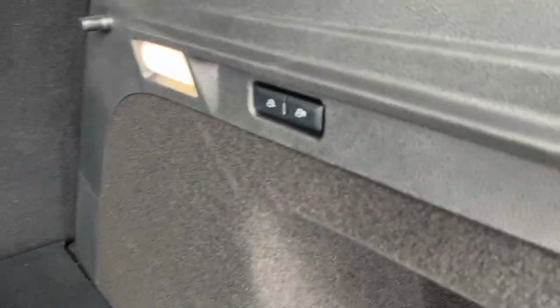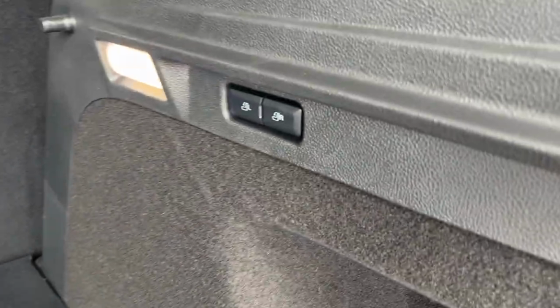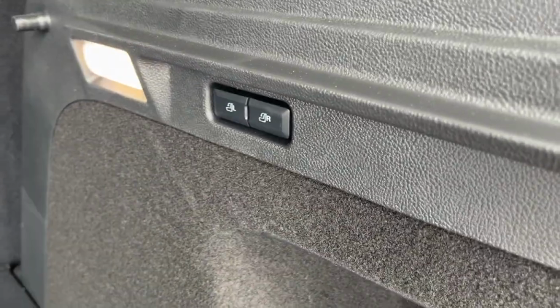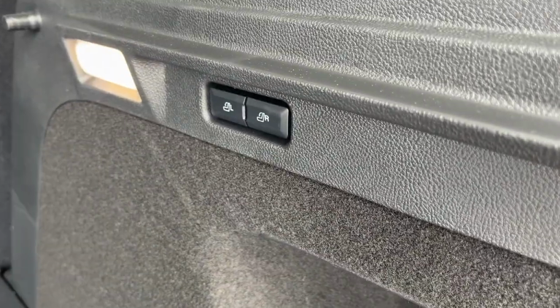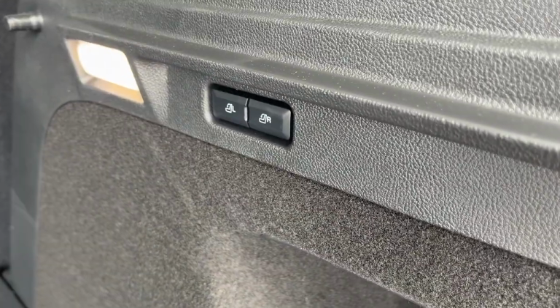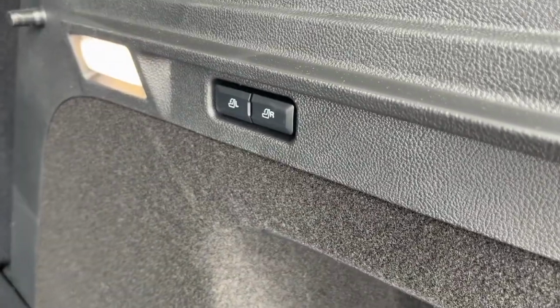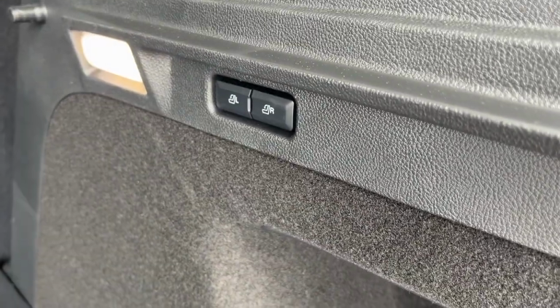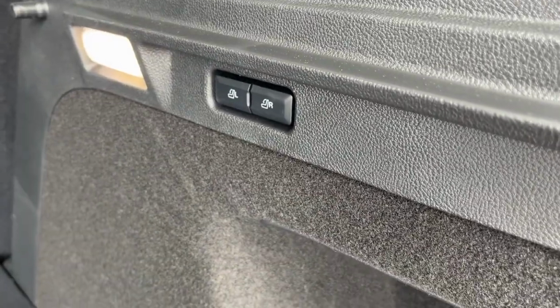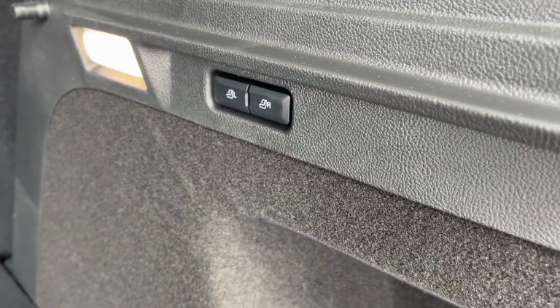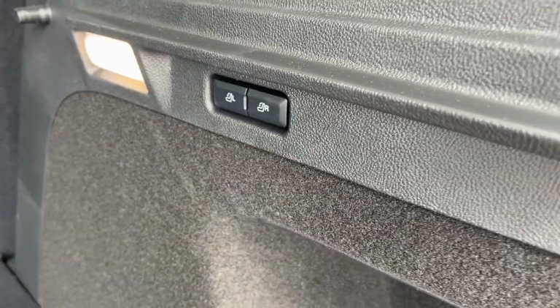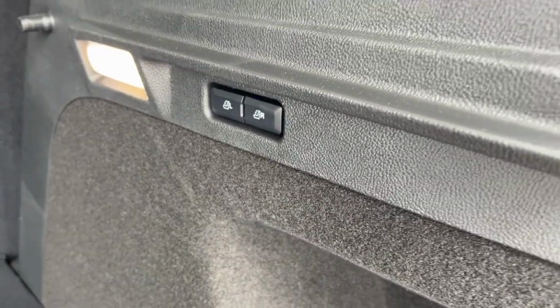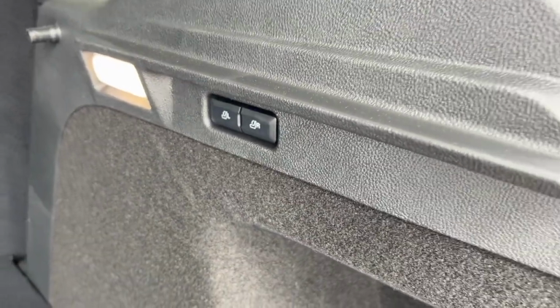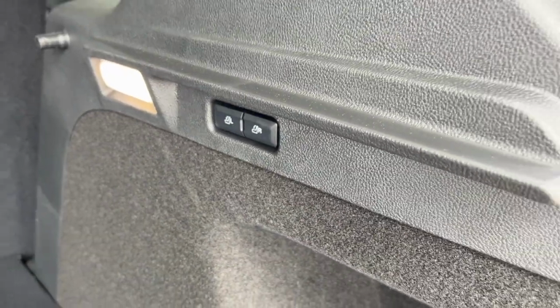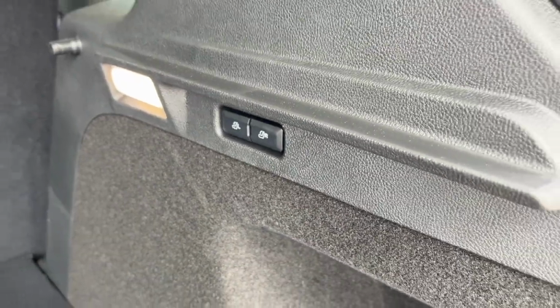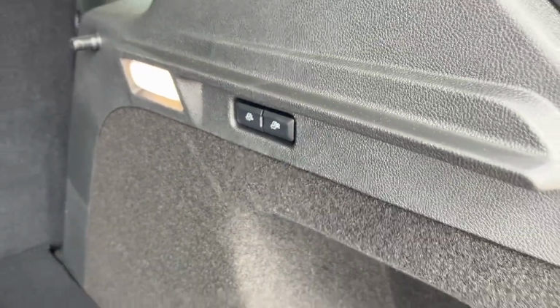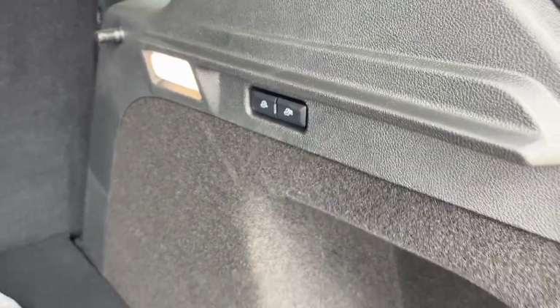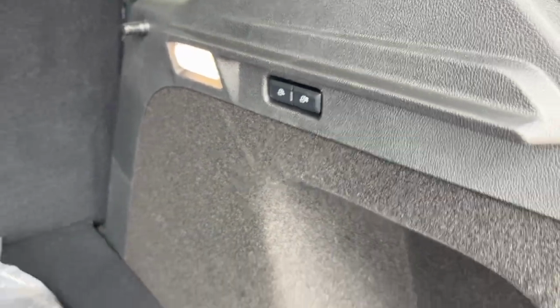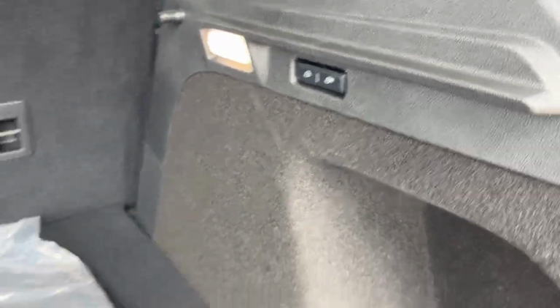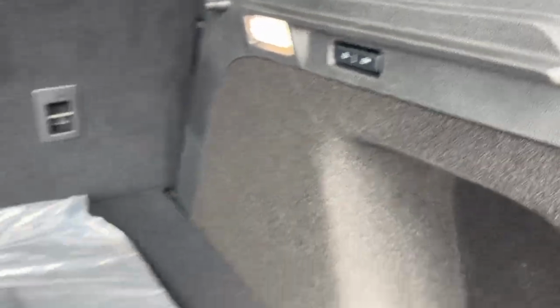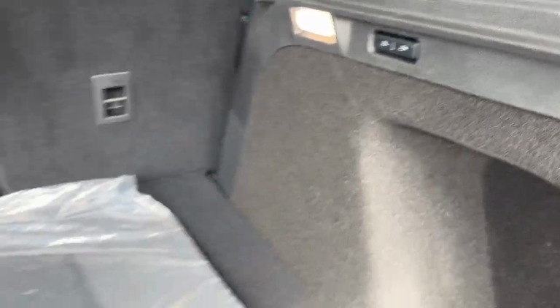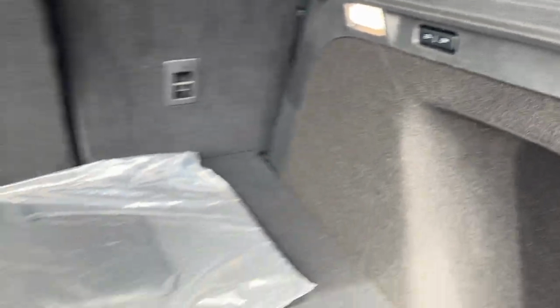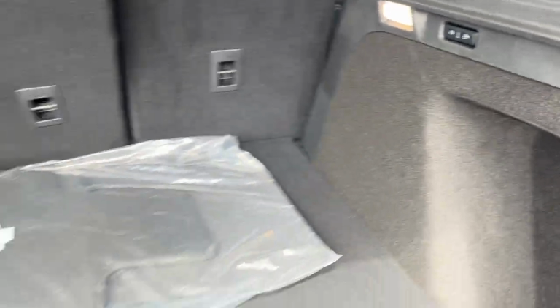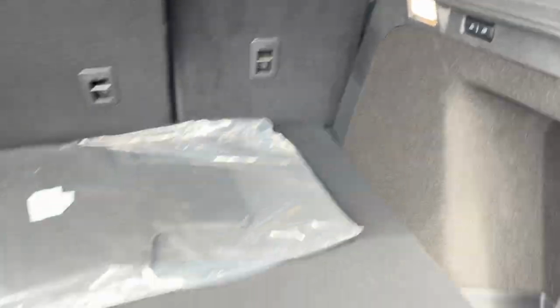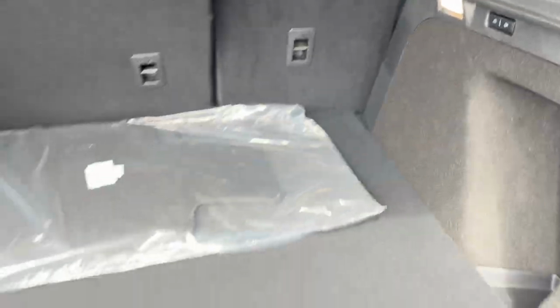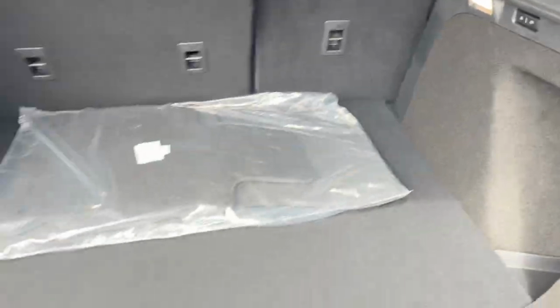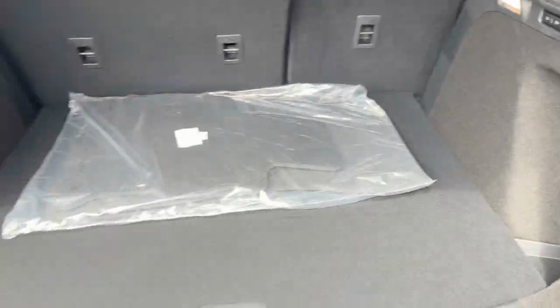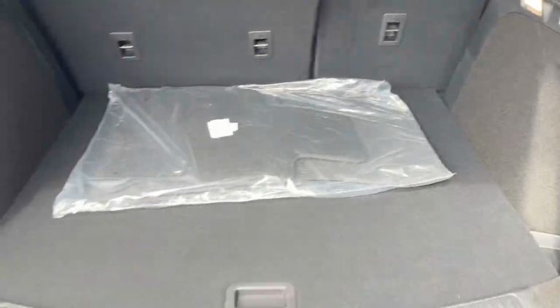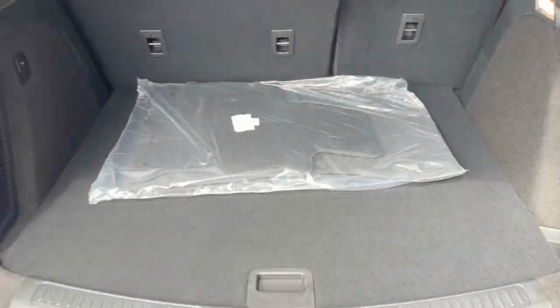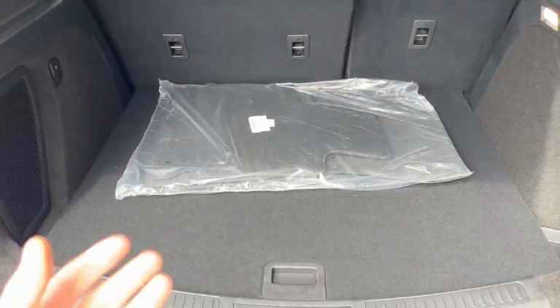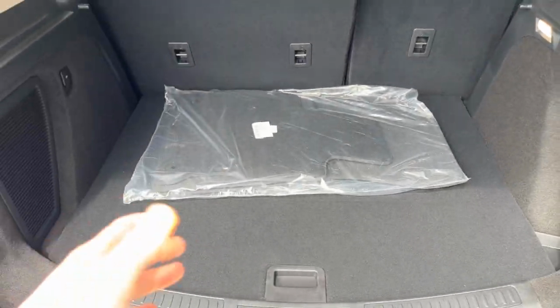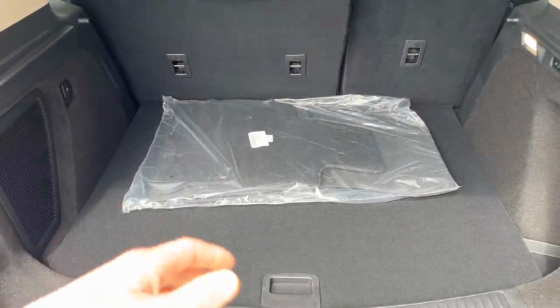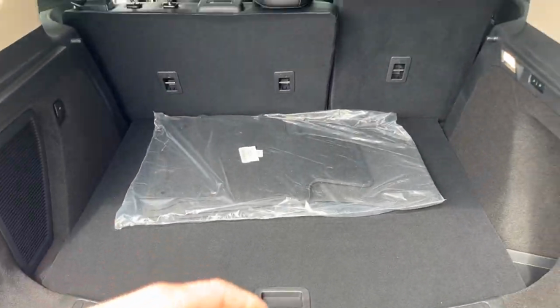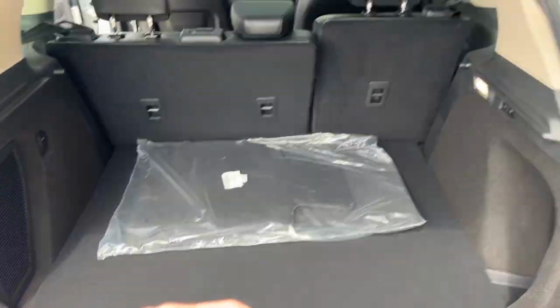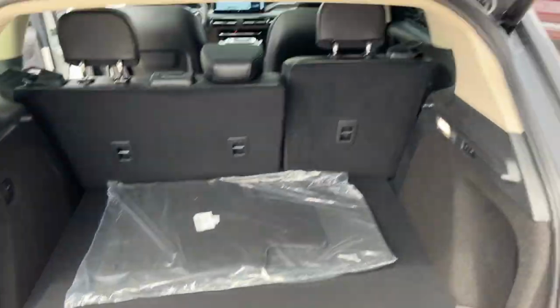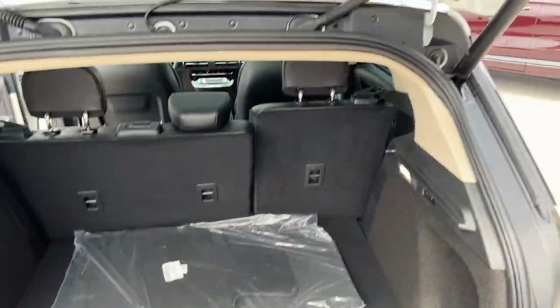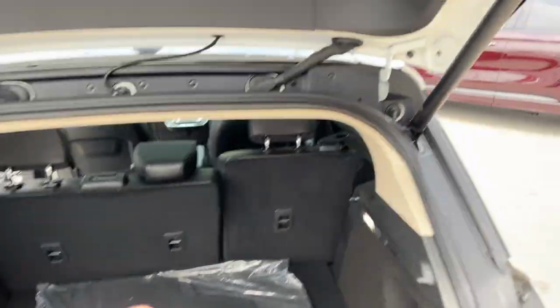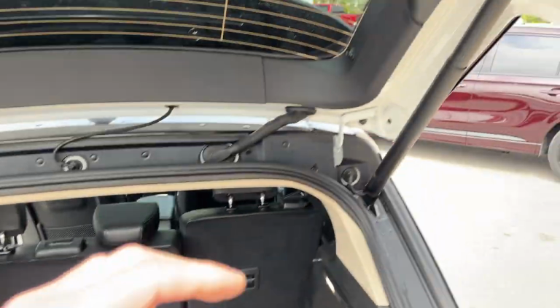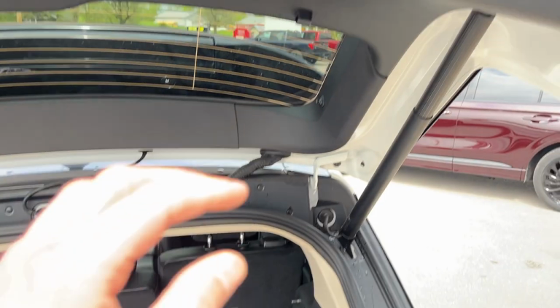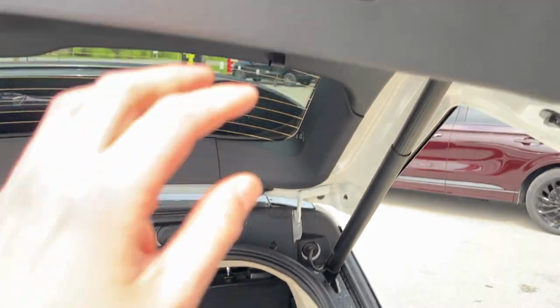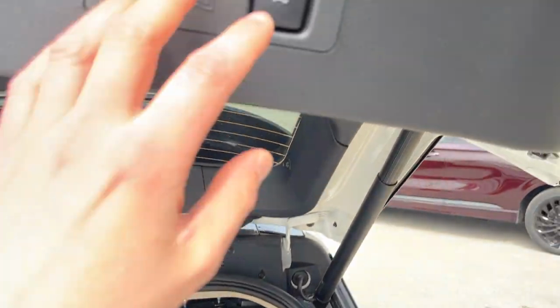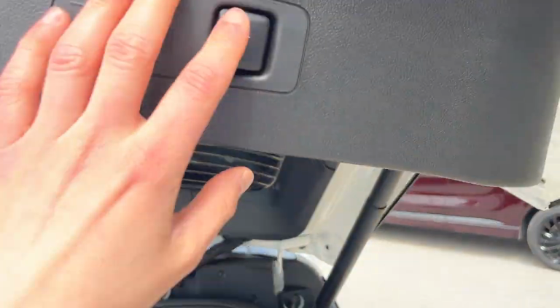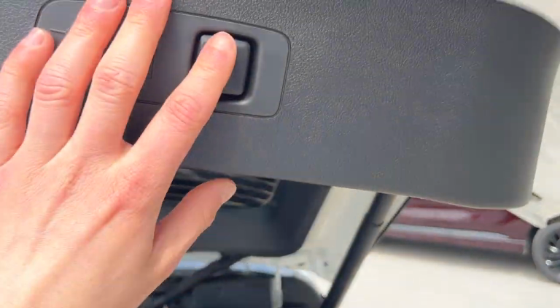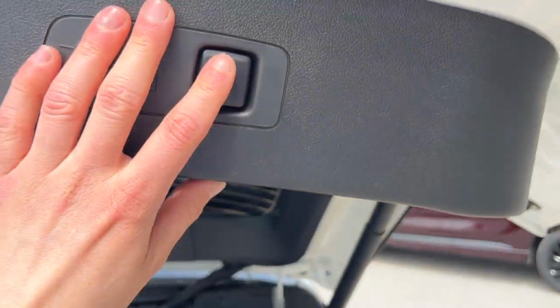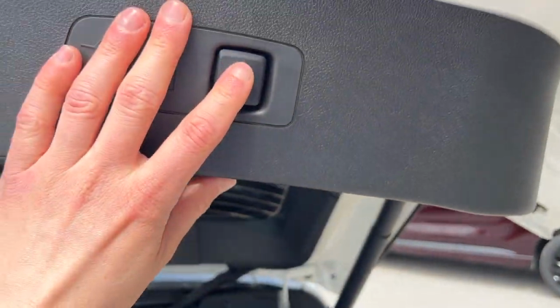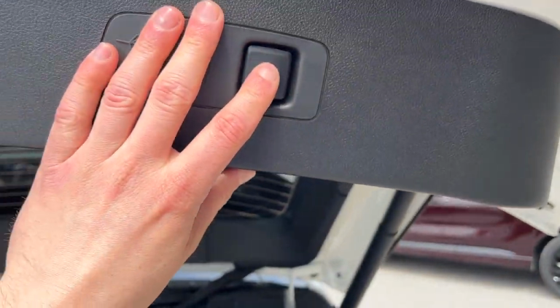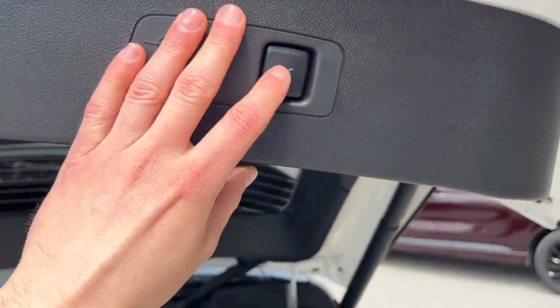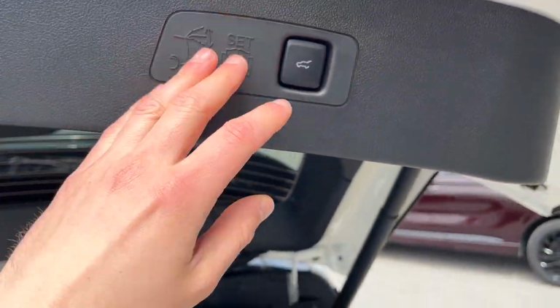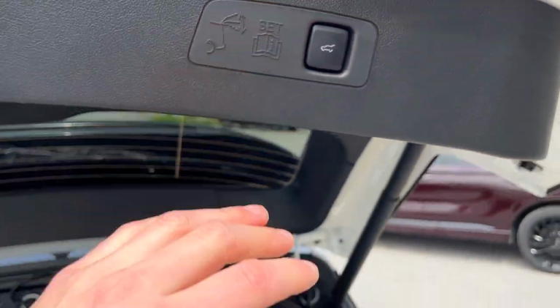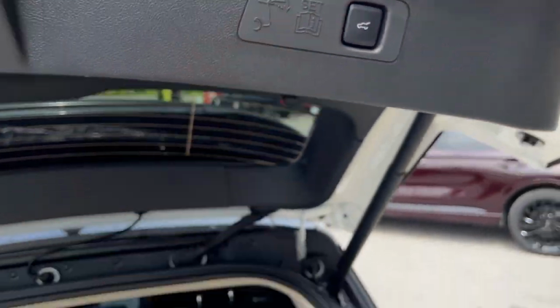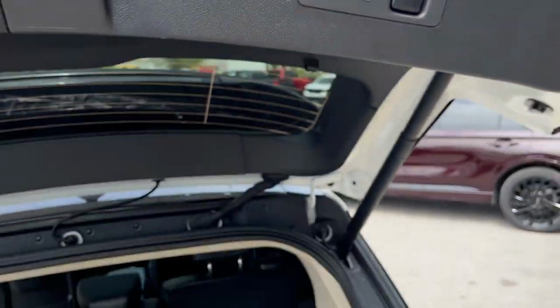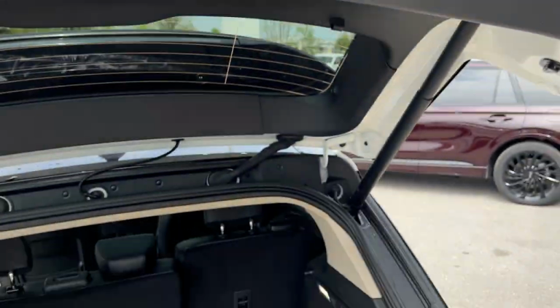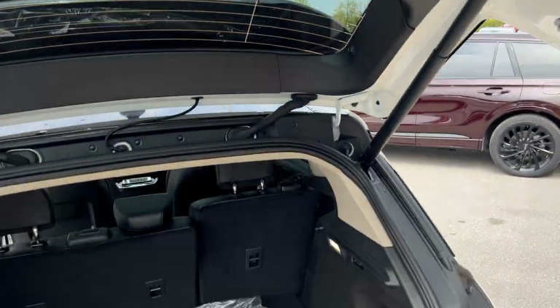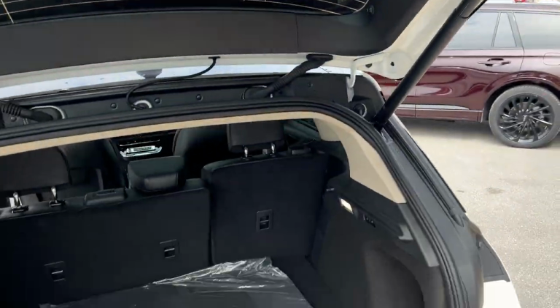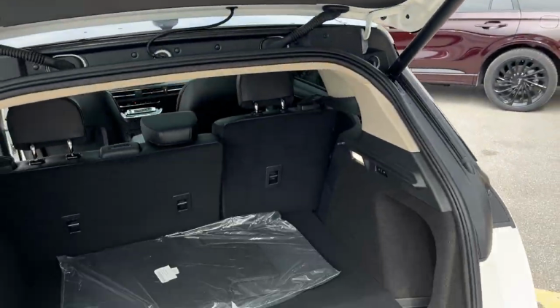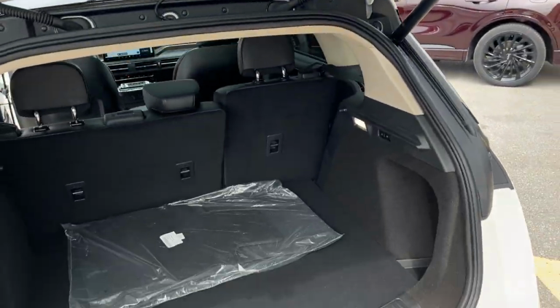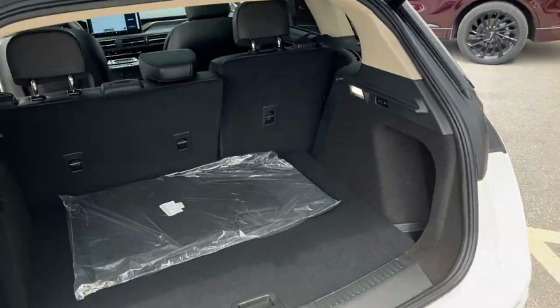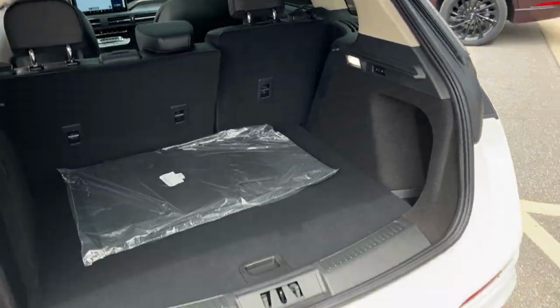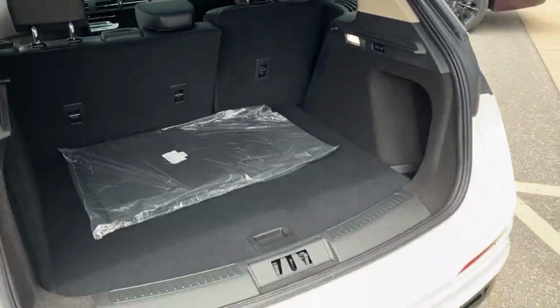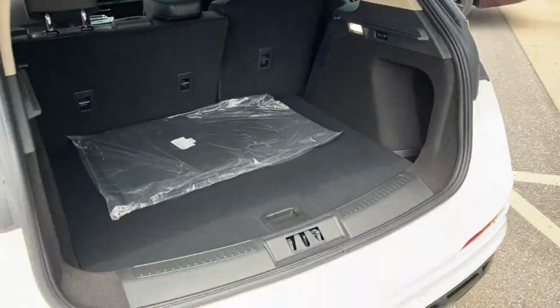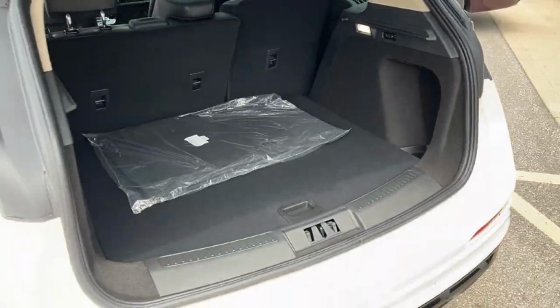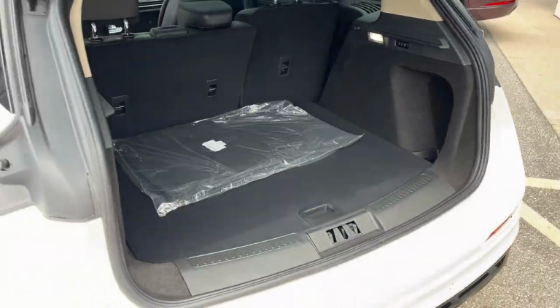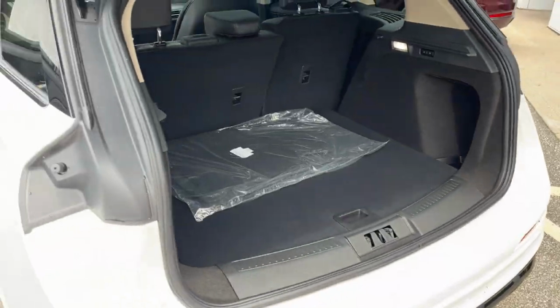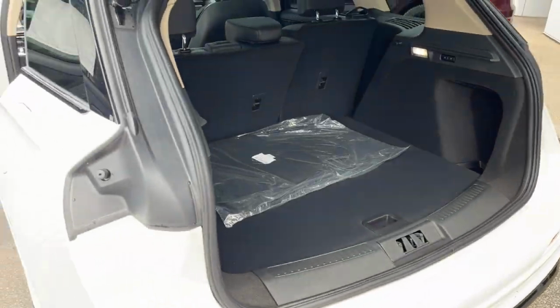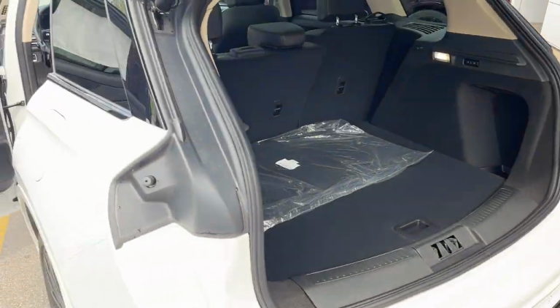The rear seats fold down with just a push of a button. You do have carpet mats, and this one also has the all-weather mats already installed.